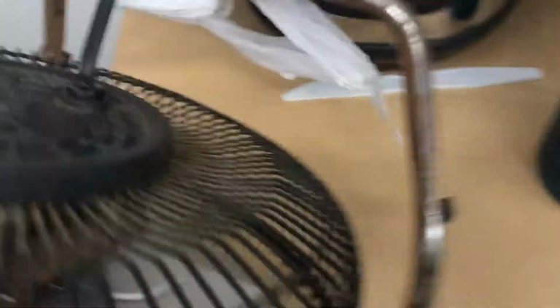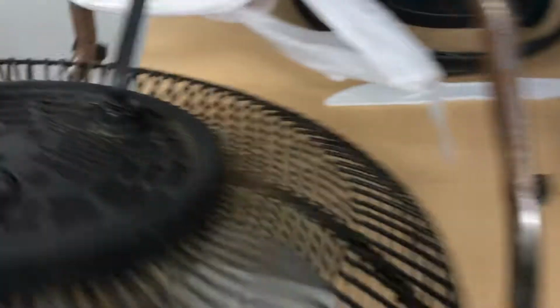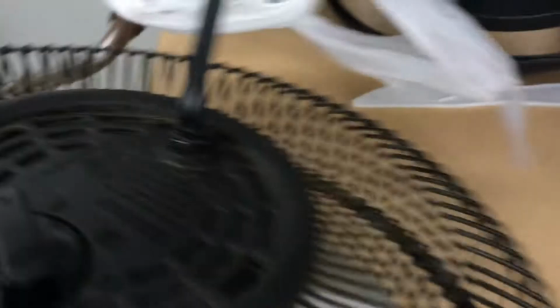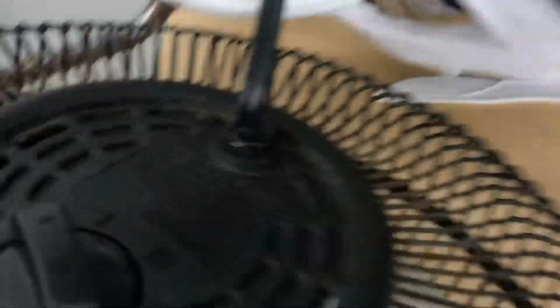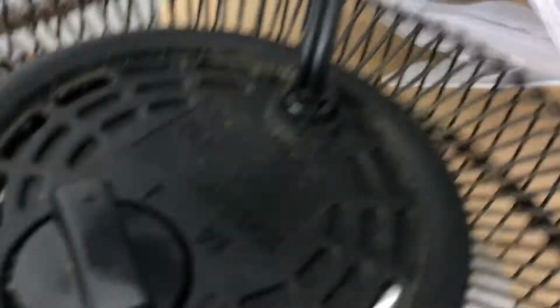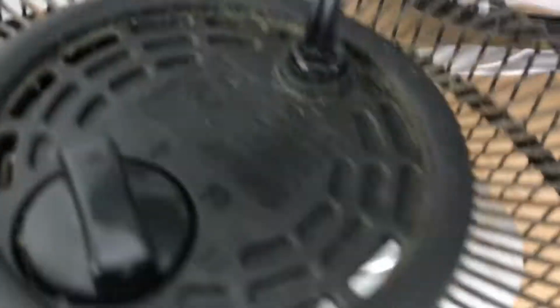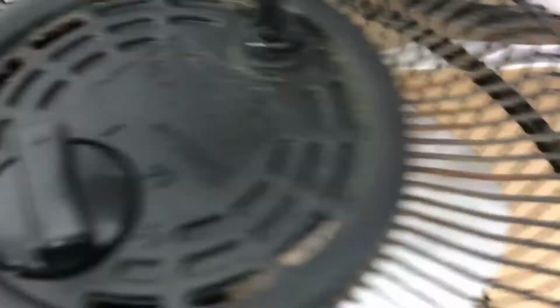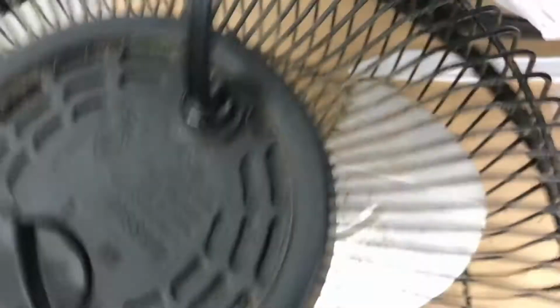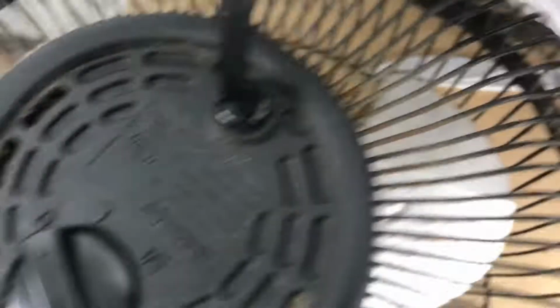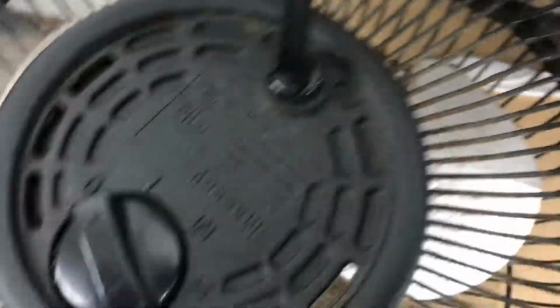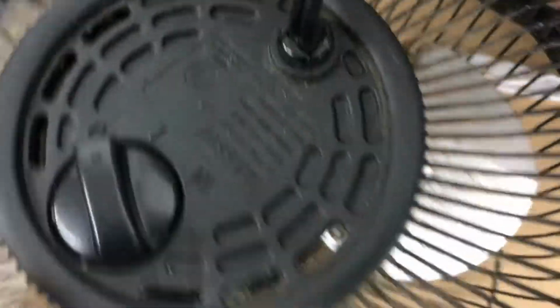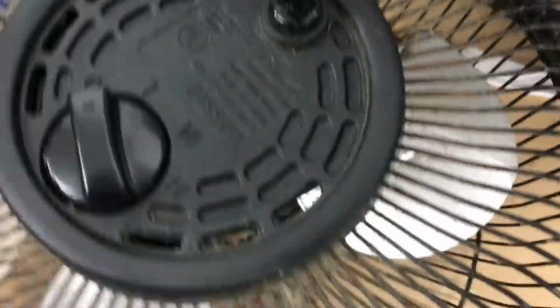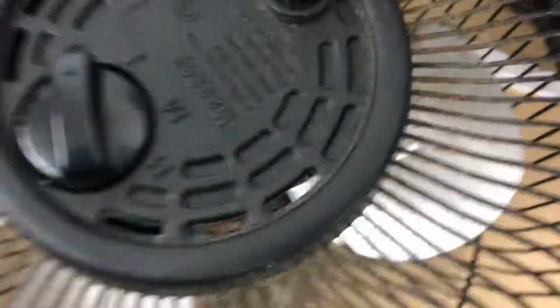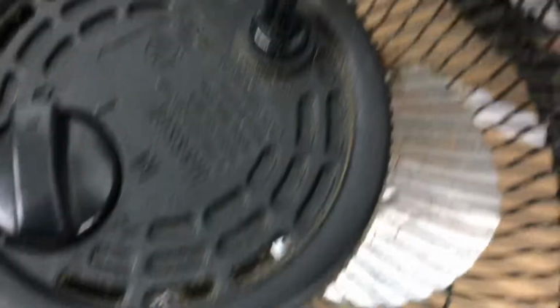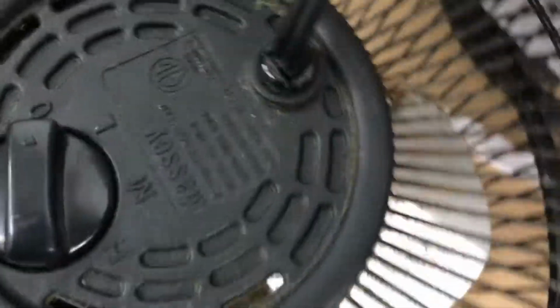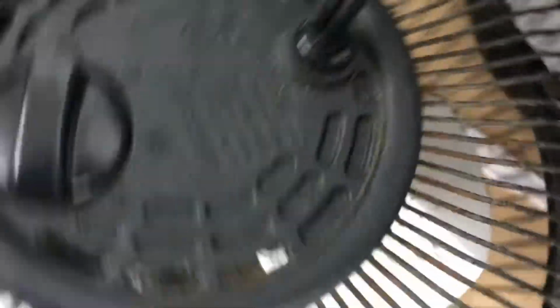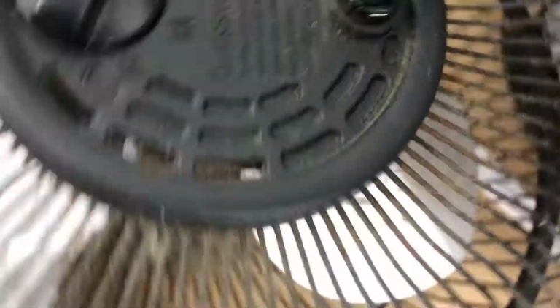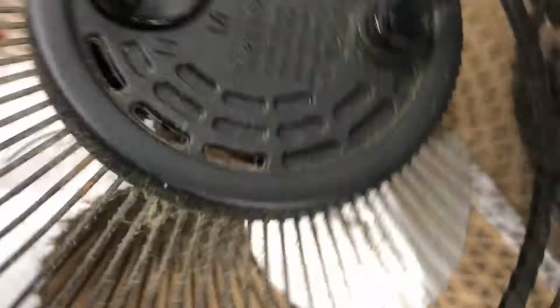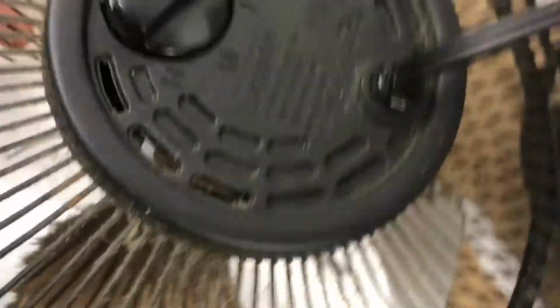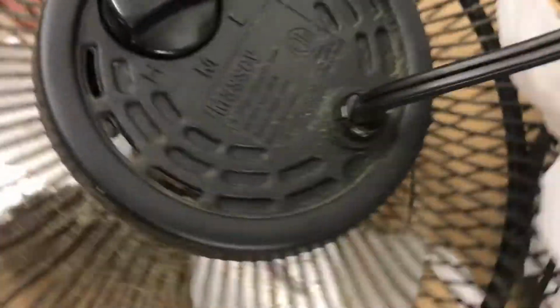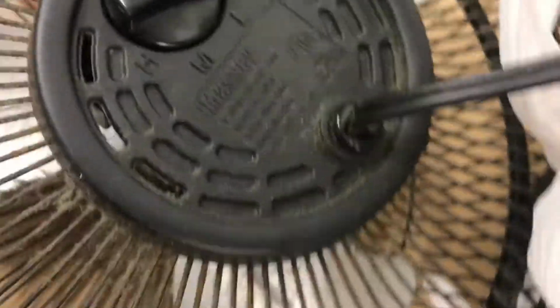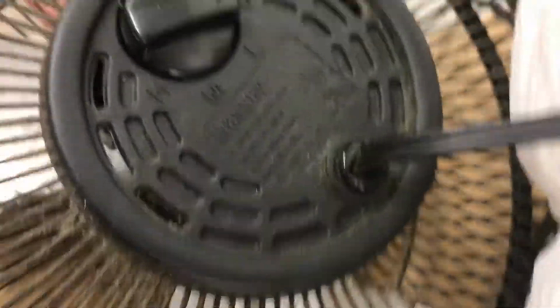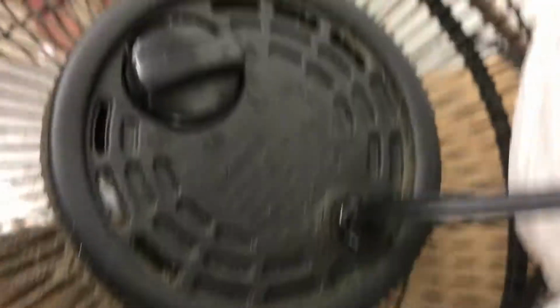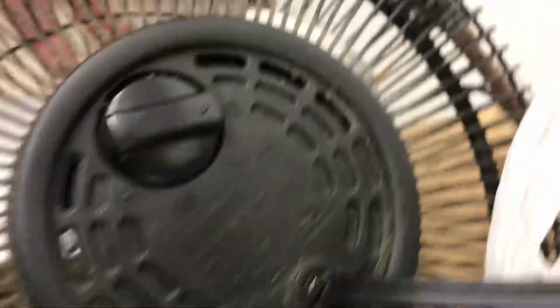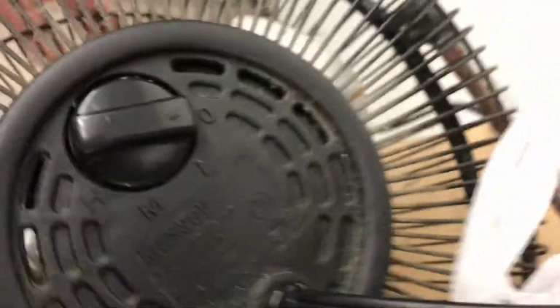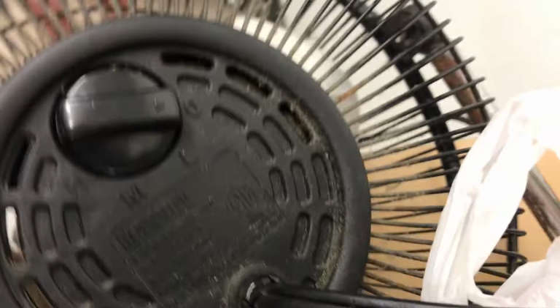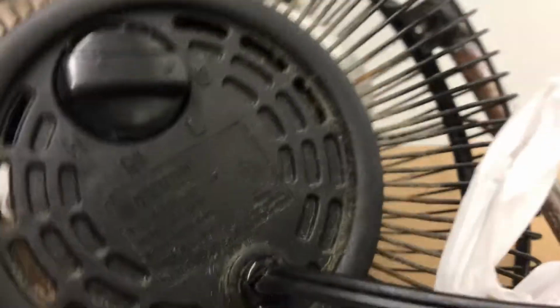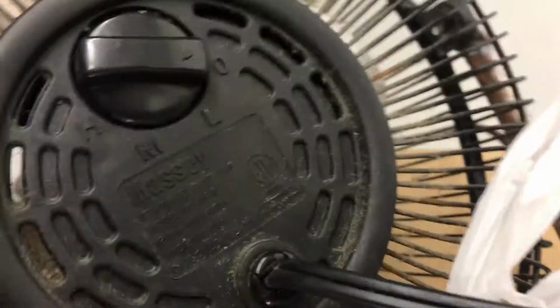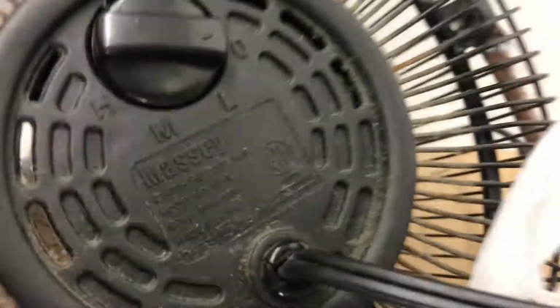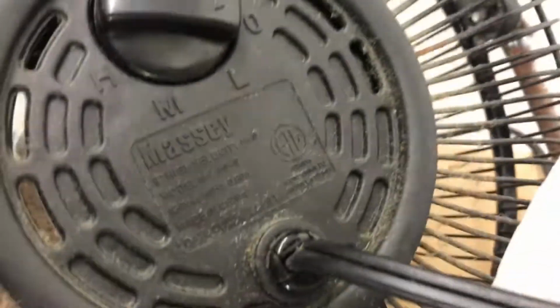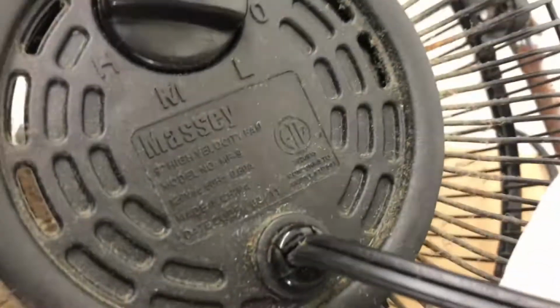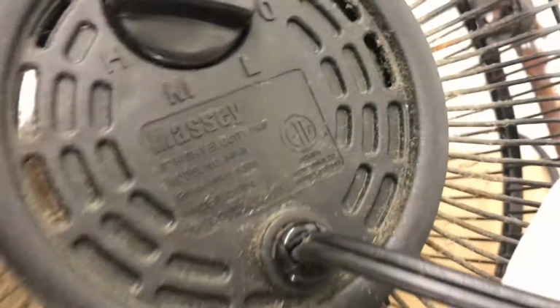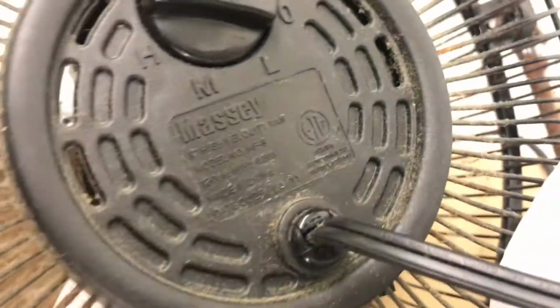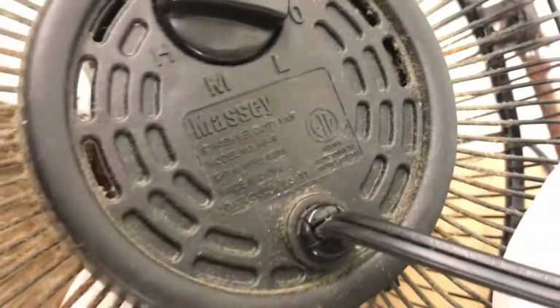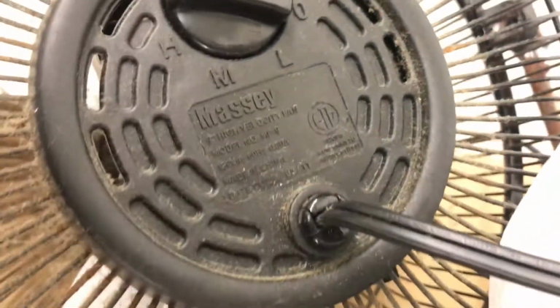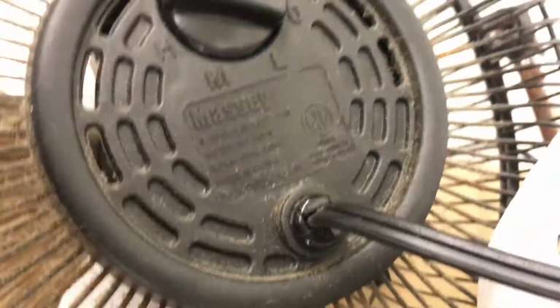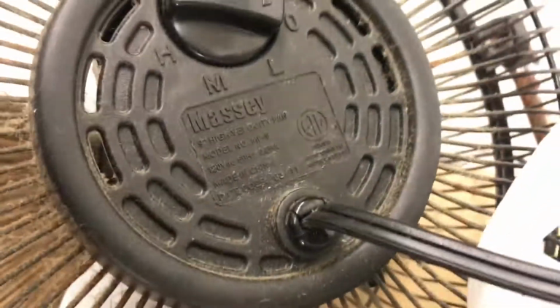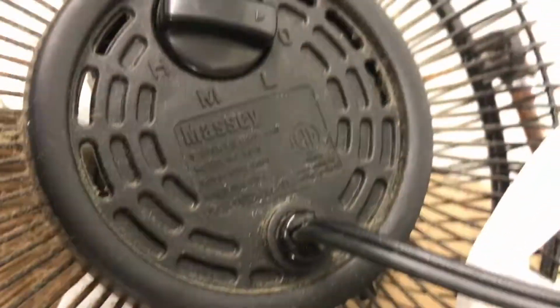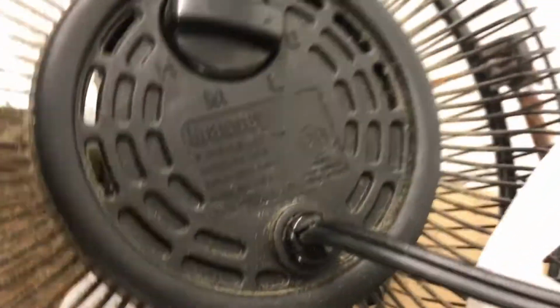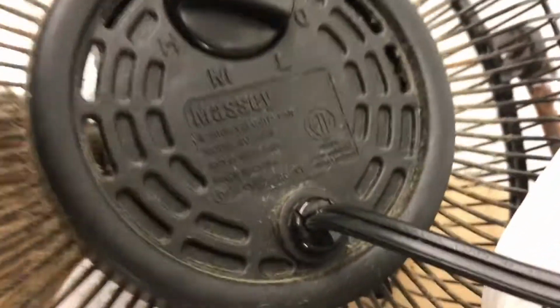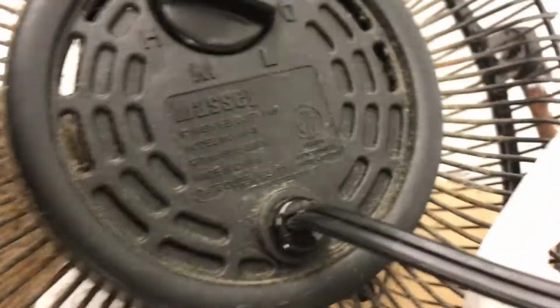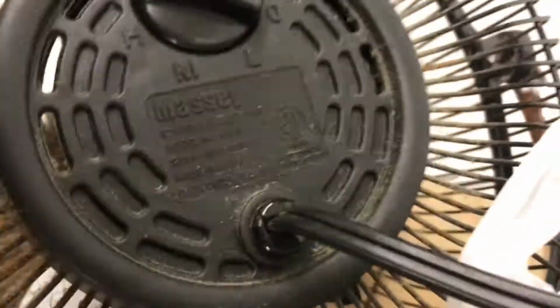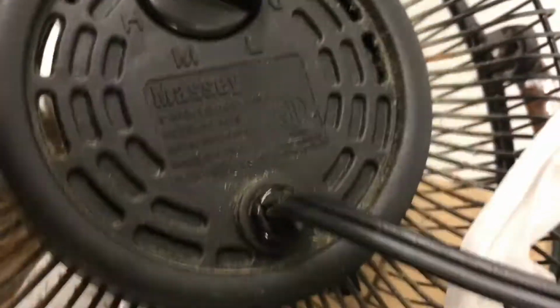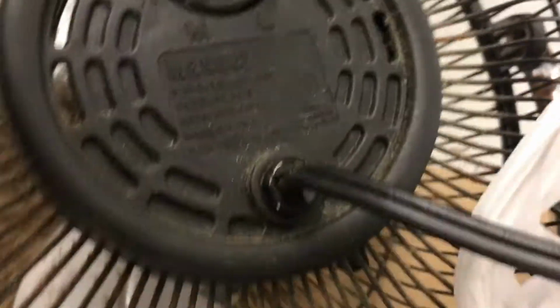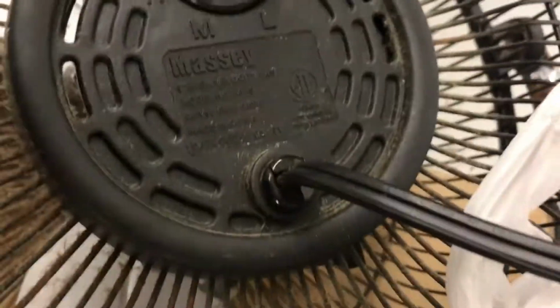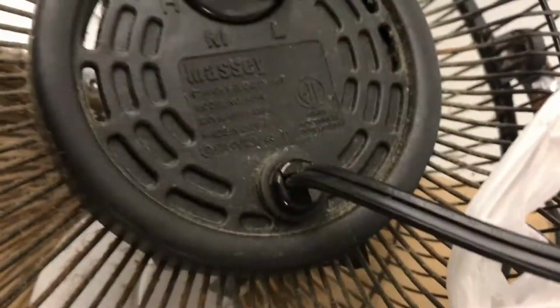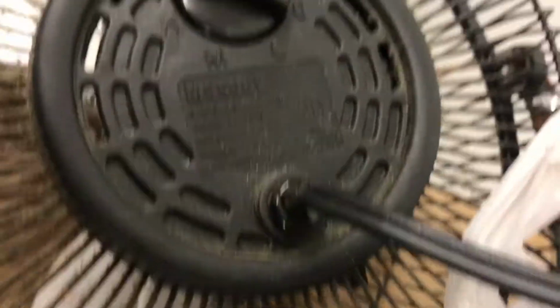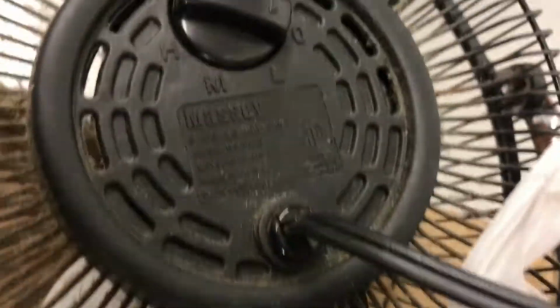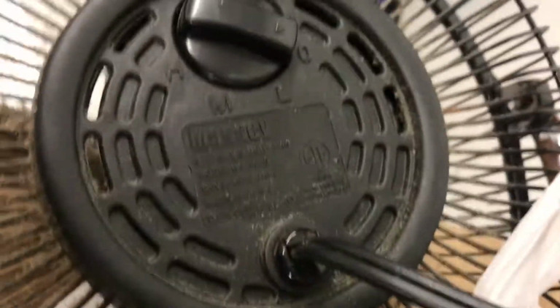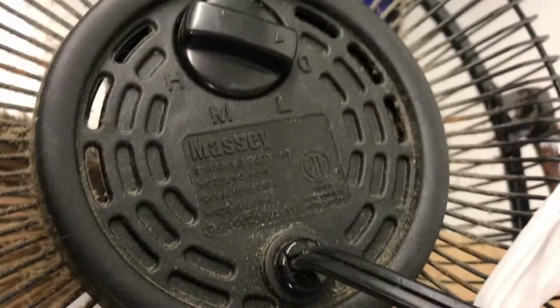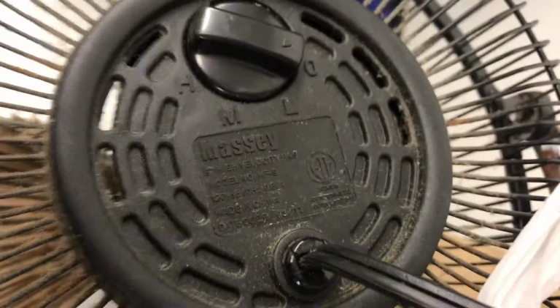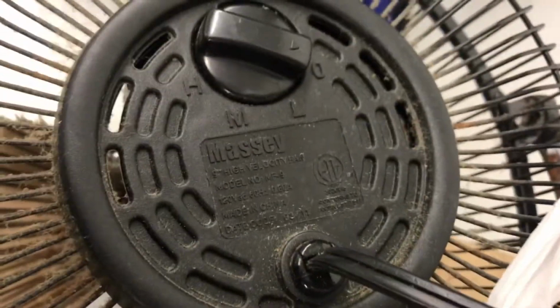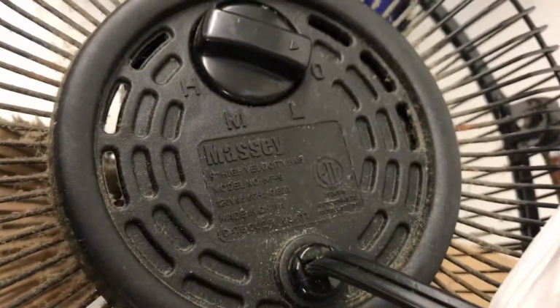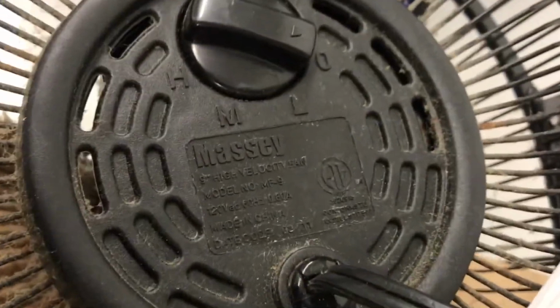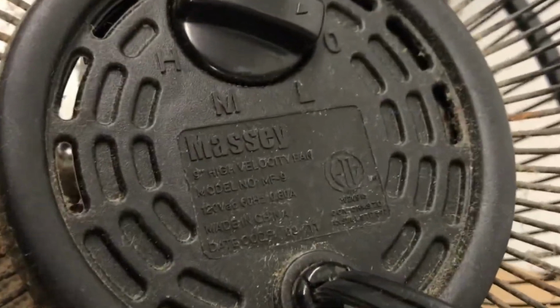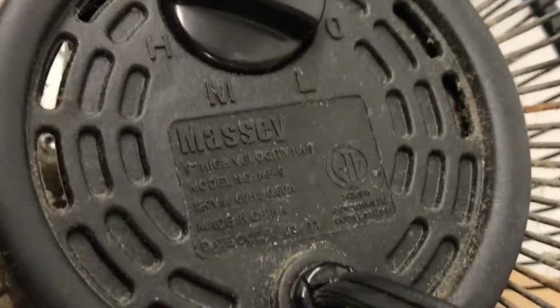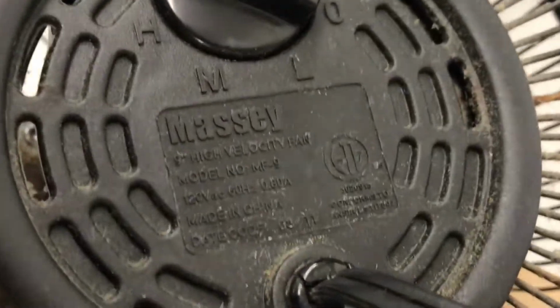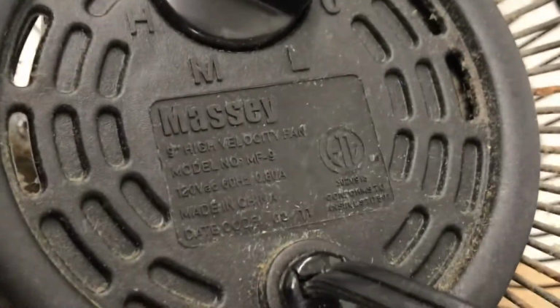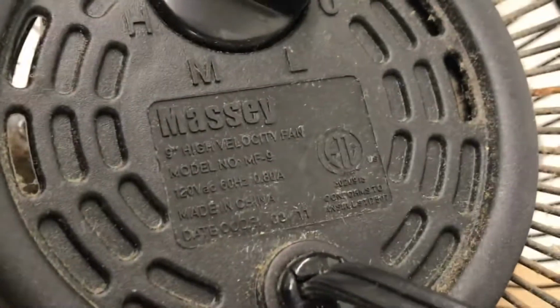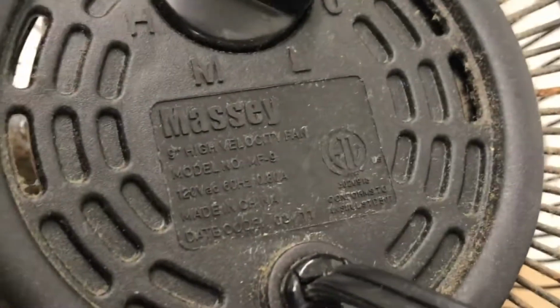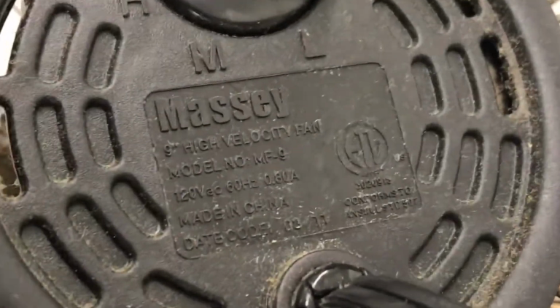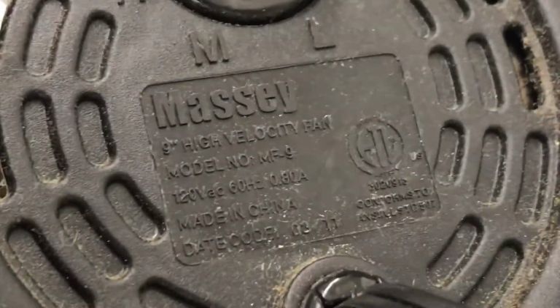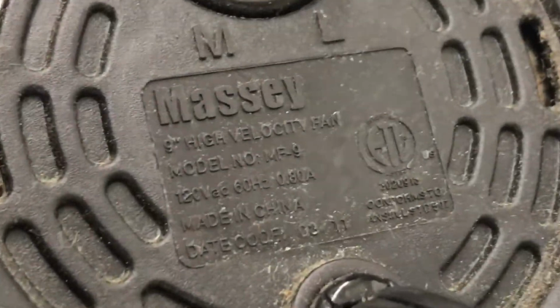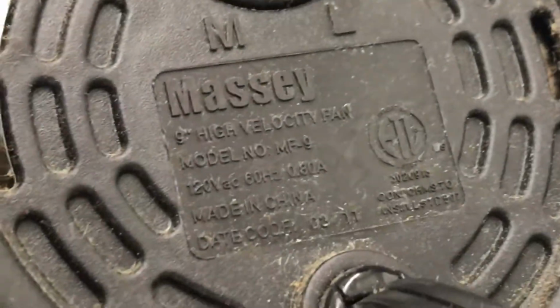That works. There's the ETL listing. Zoom in so I can see it better.